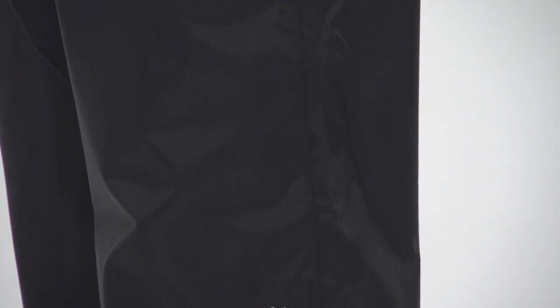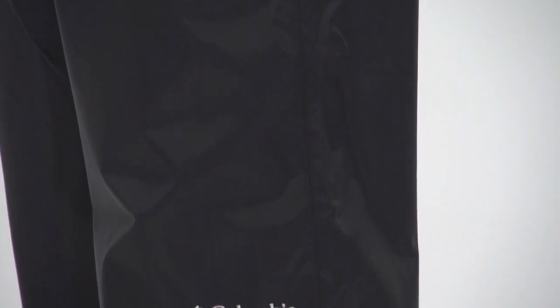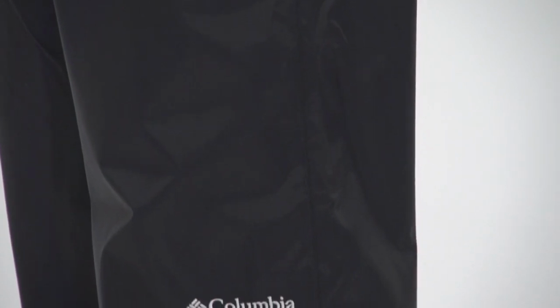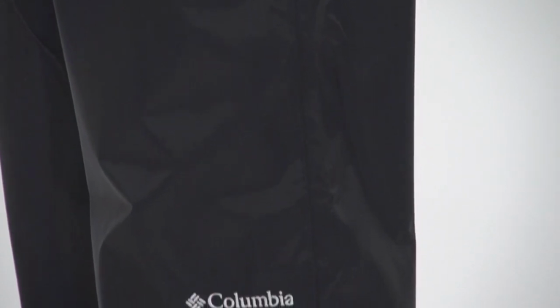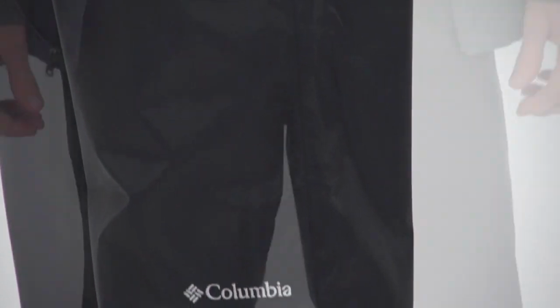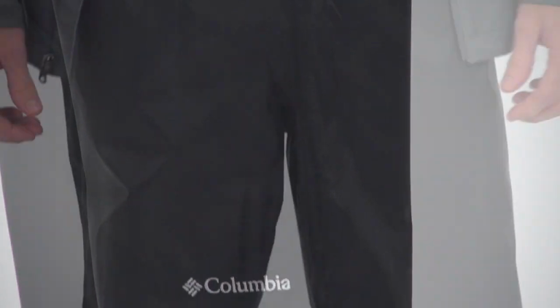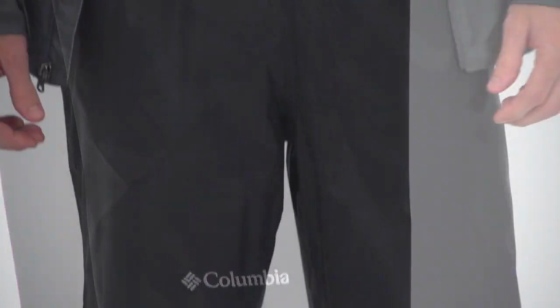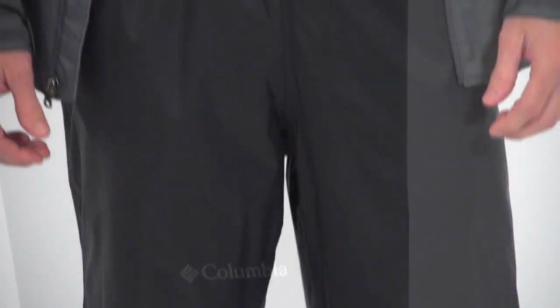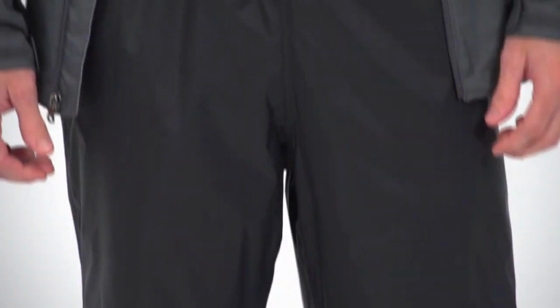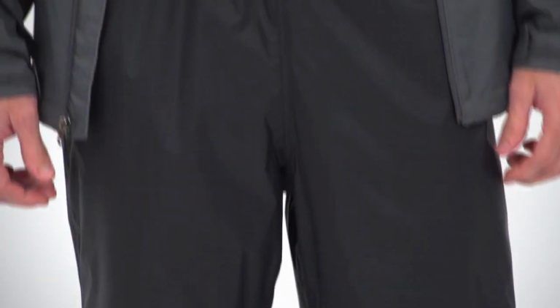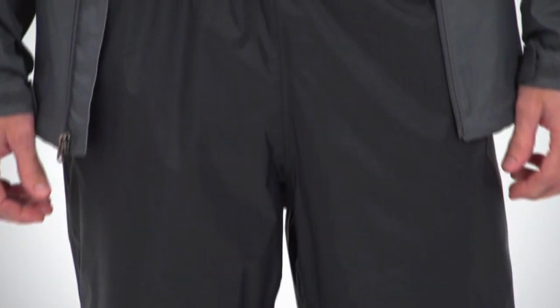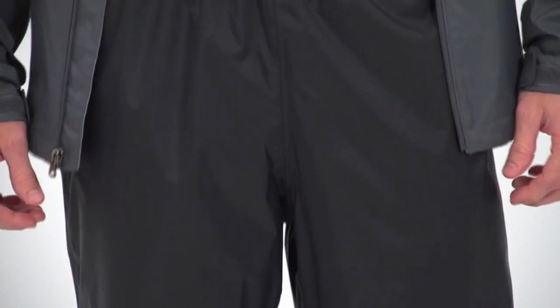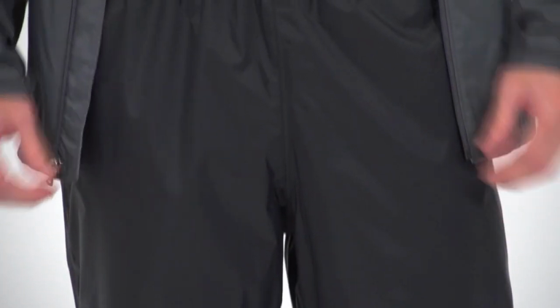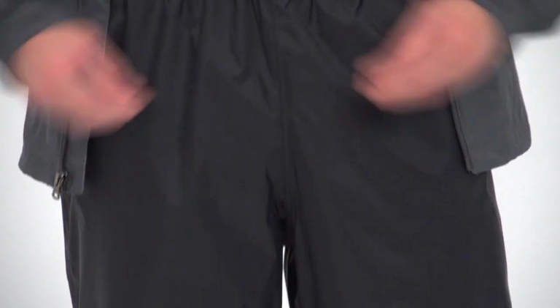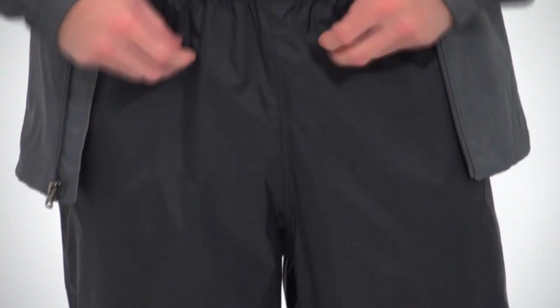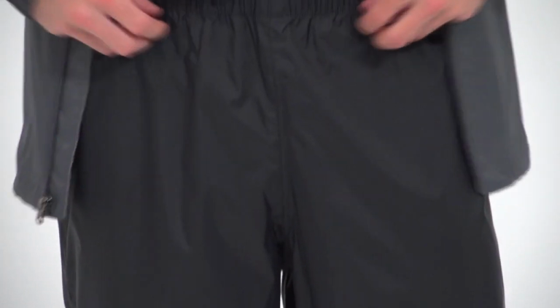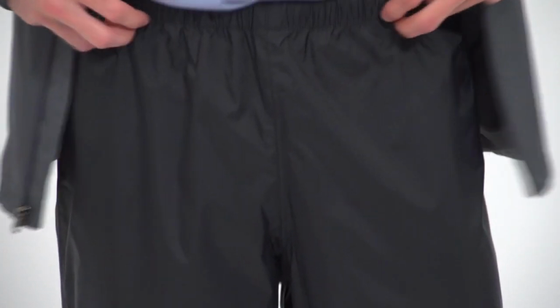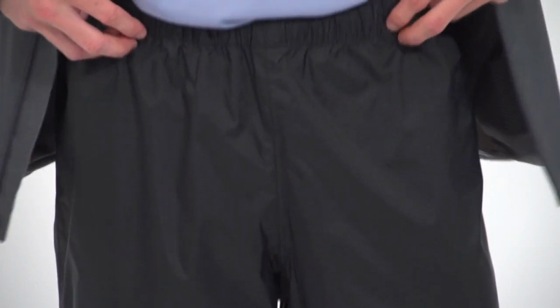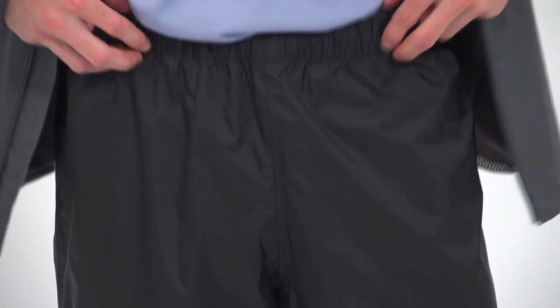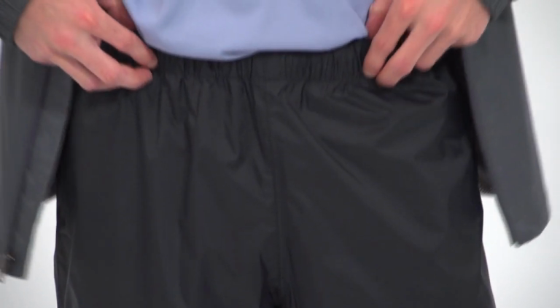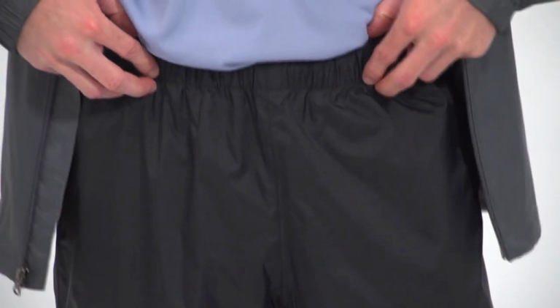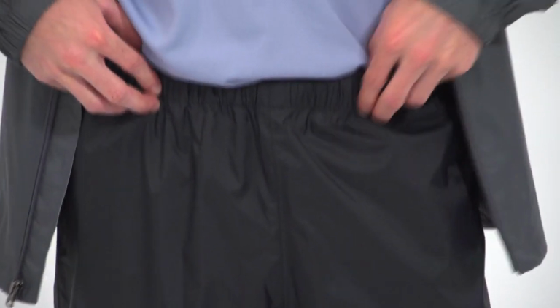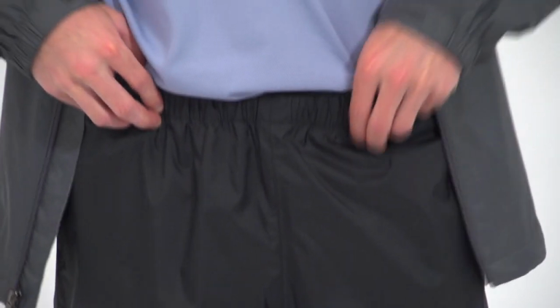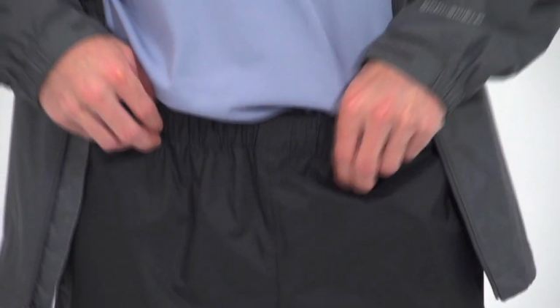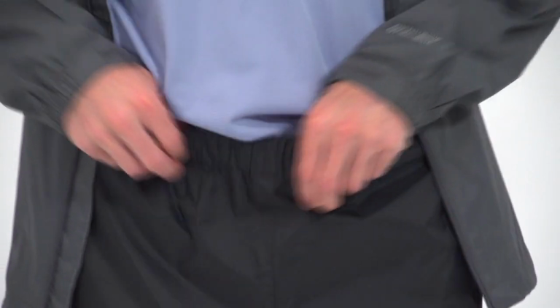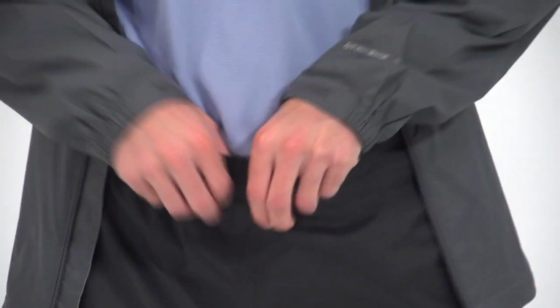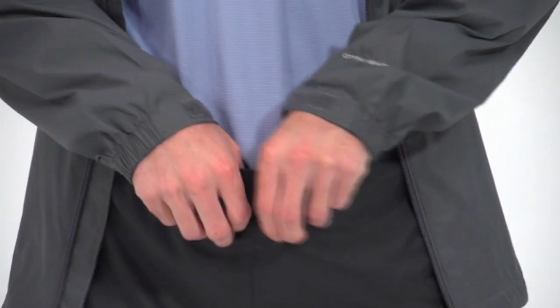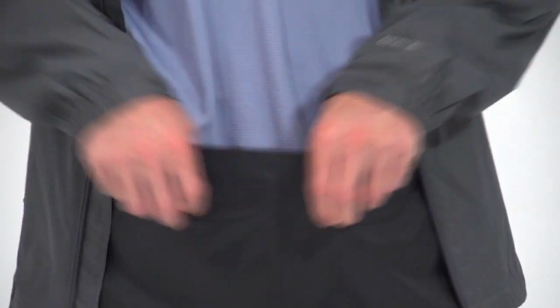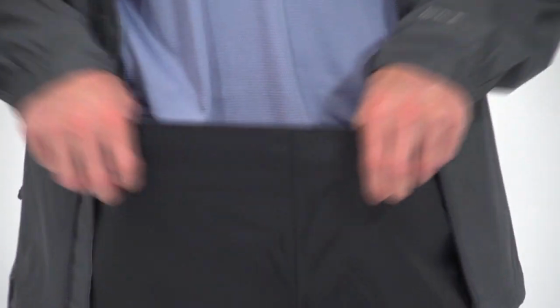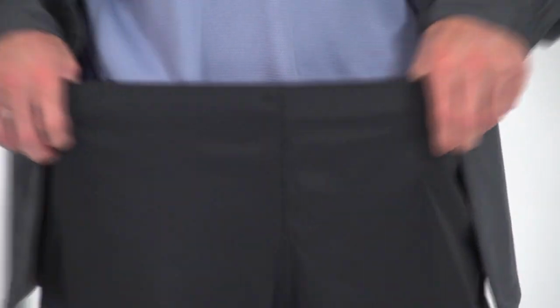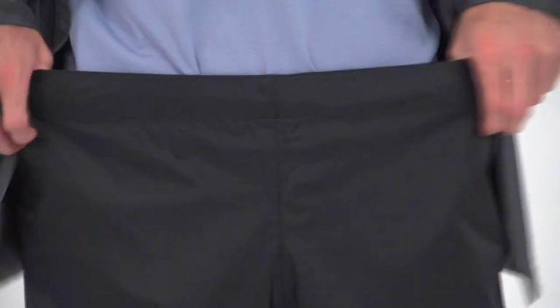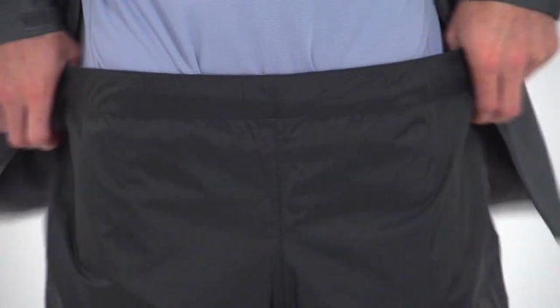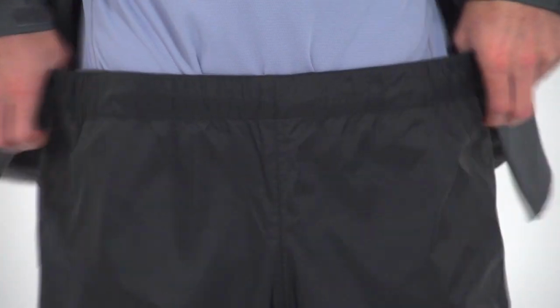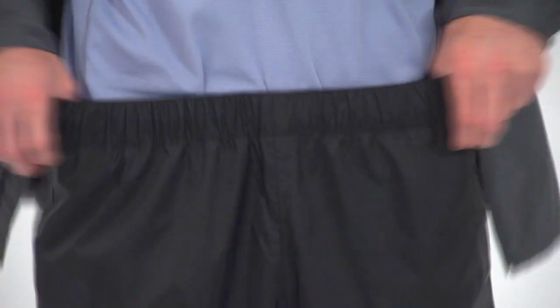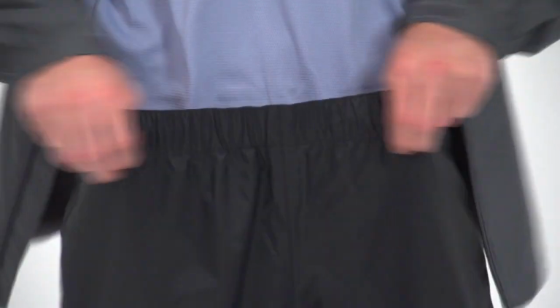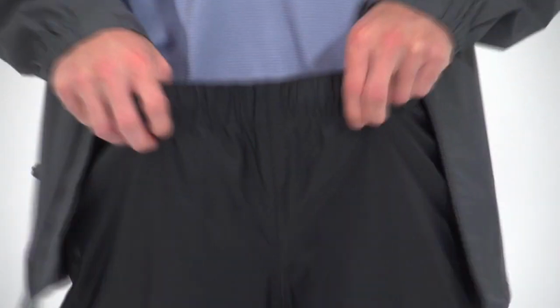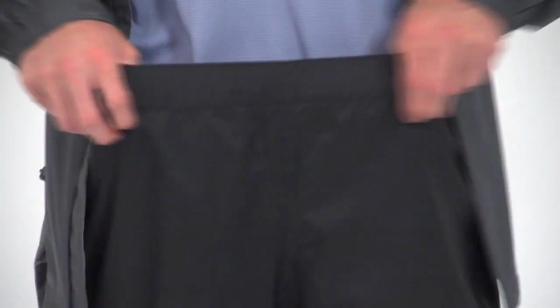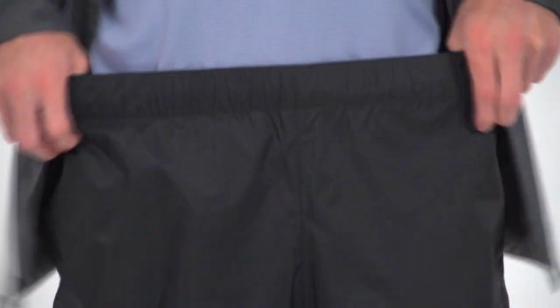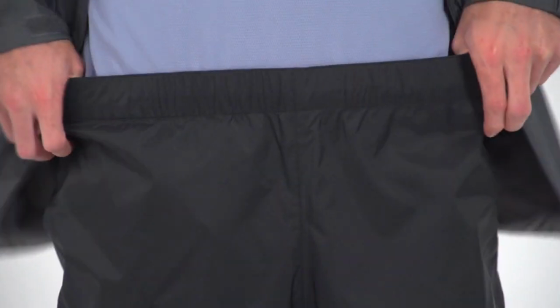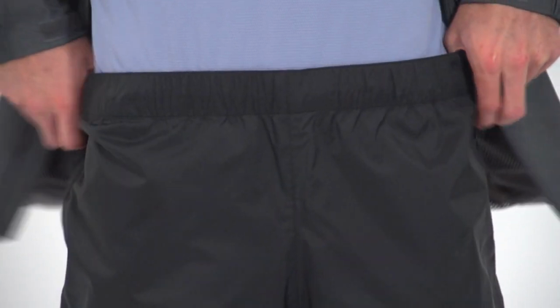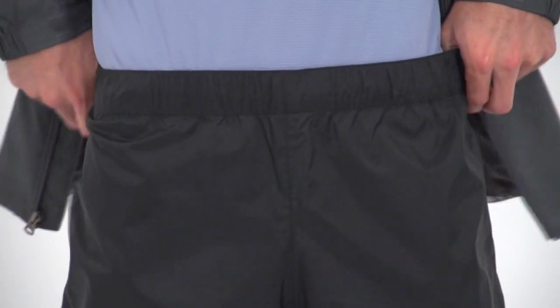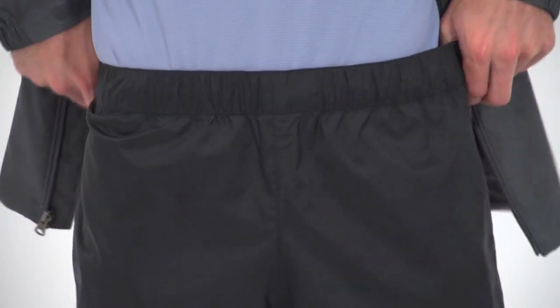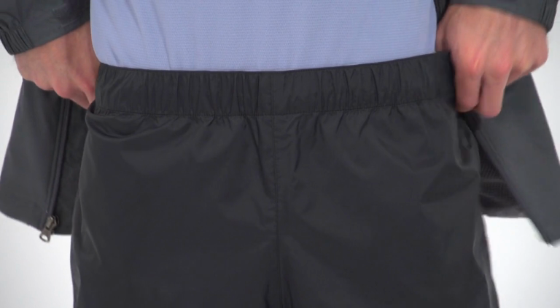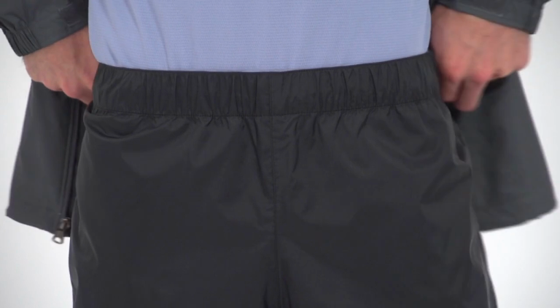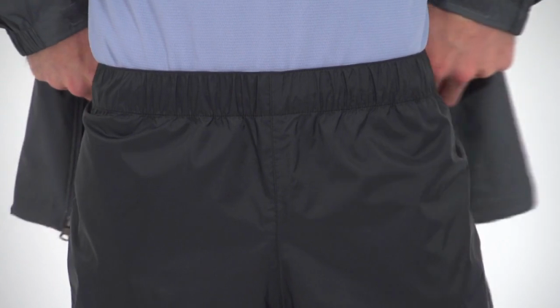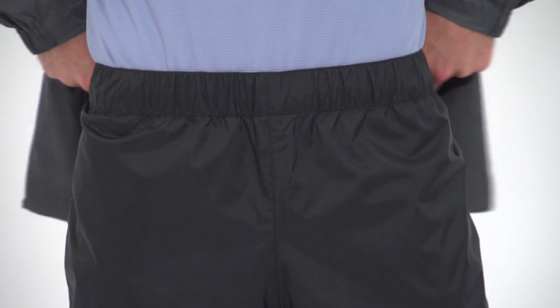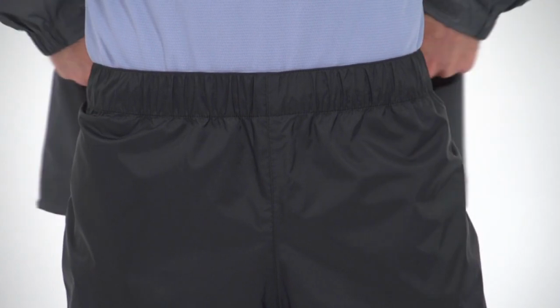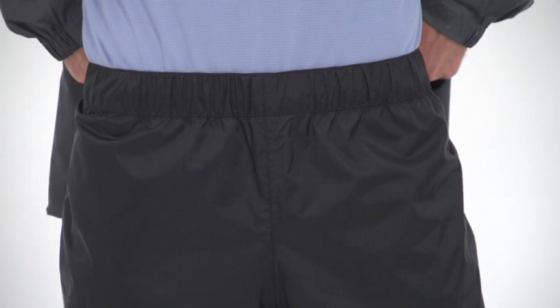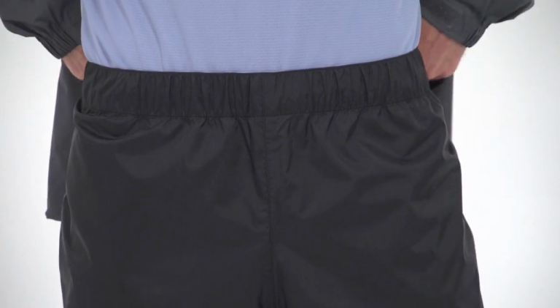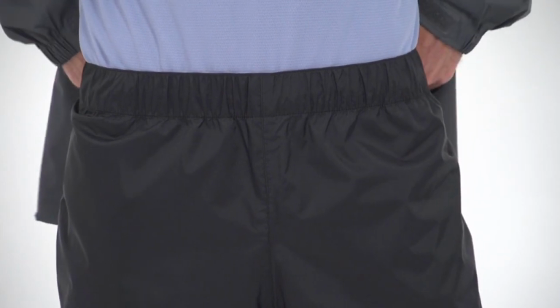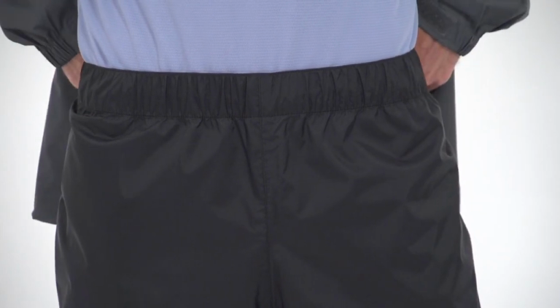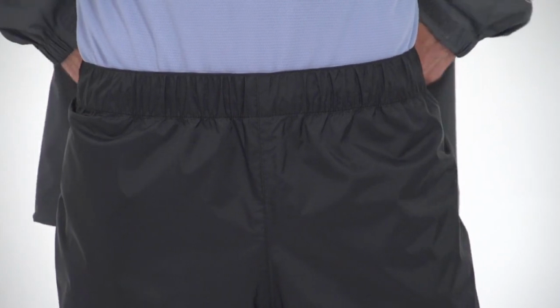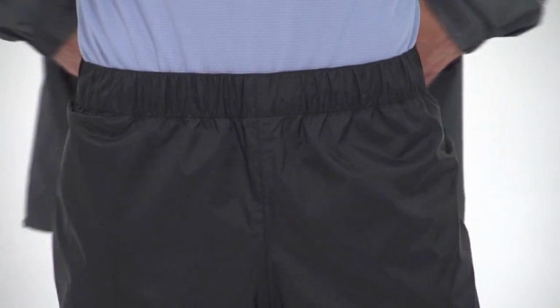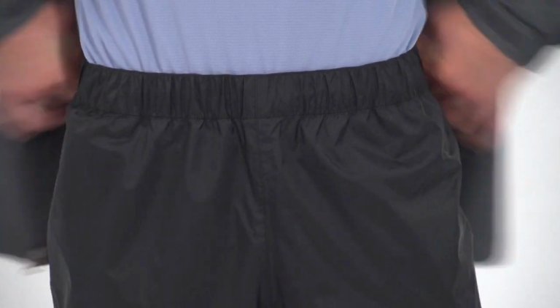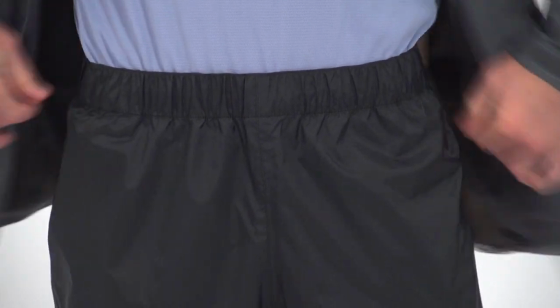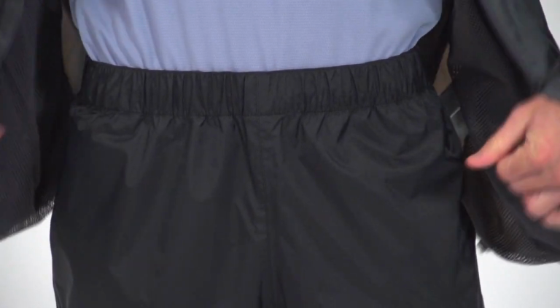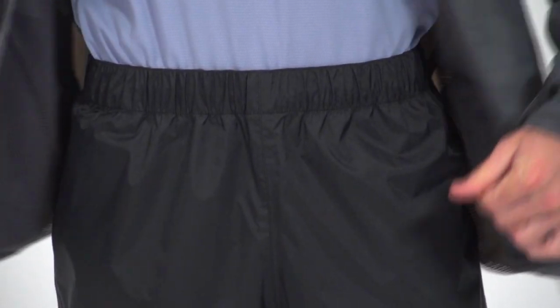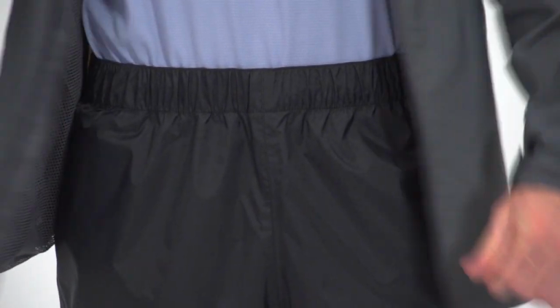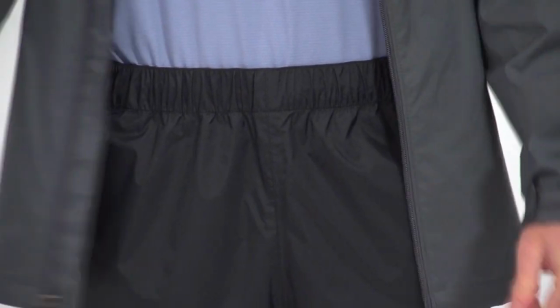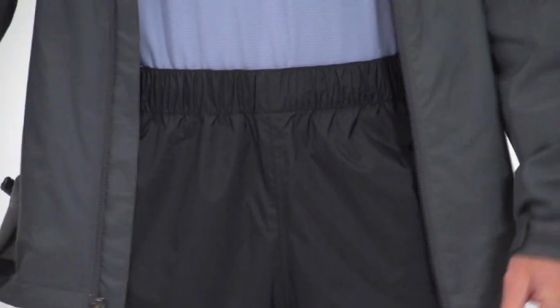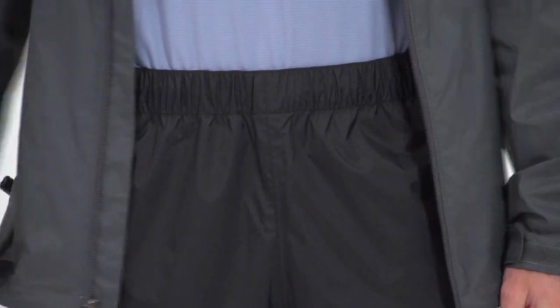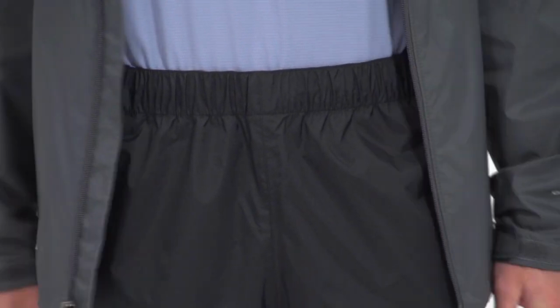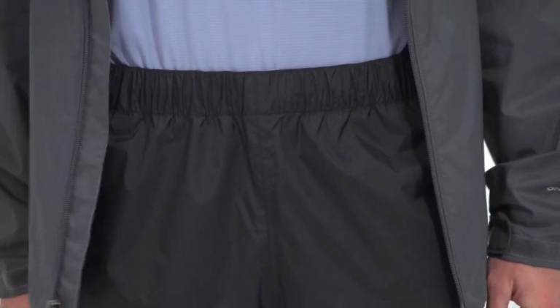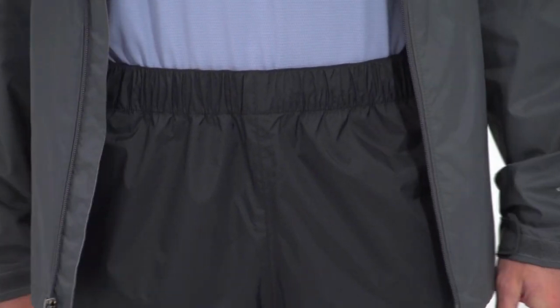The simple elastic waist and straight full cut of the pants allows you to easily pull them on over your hiking, biking, or walking clothes.